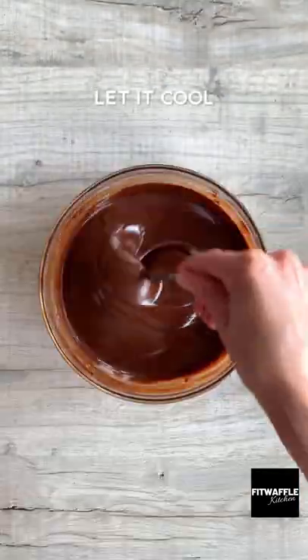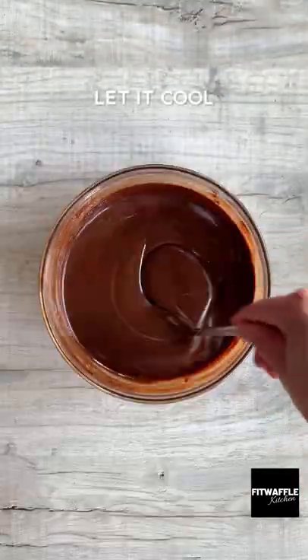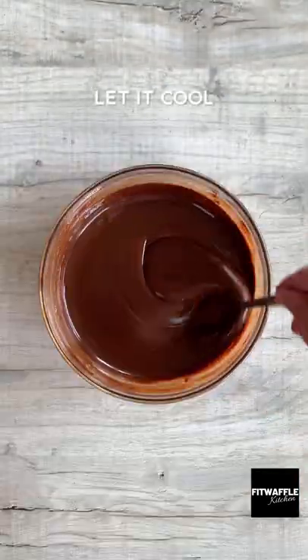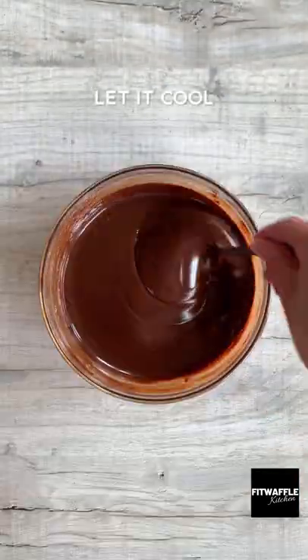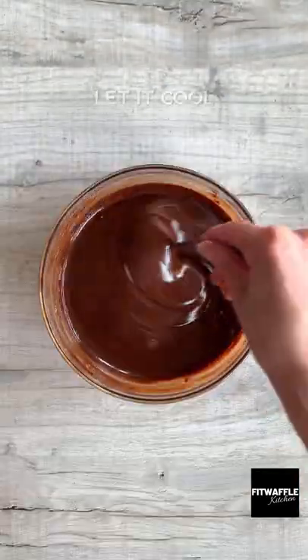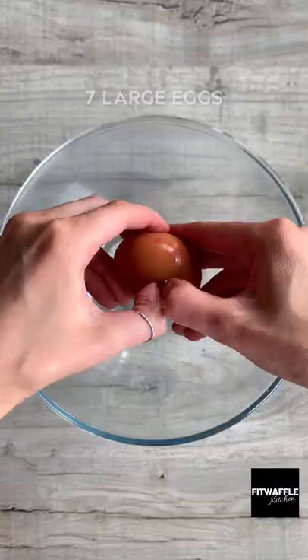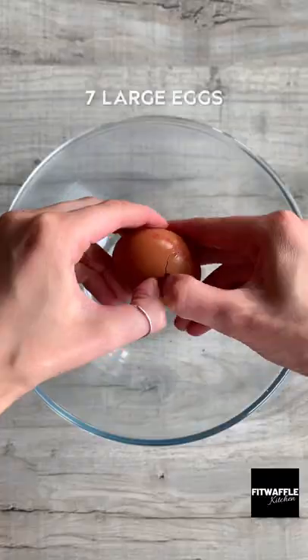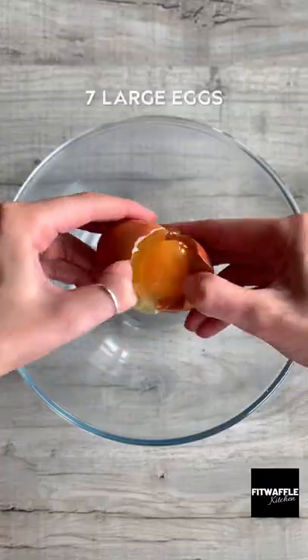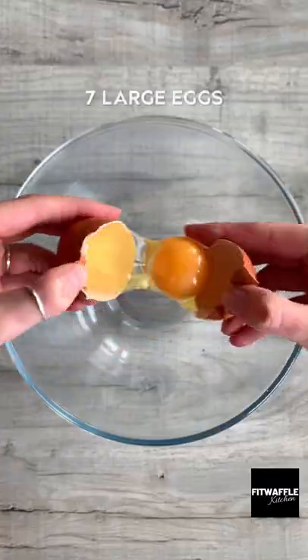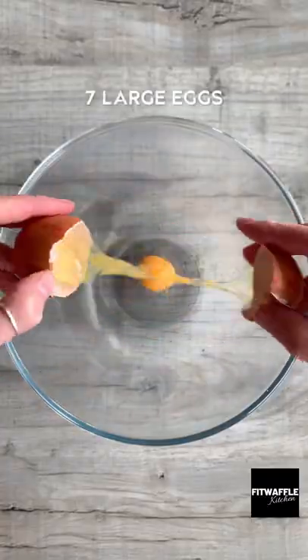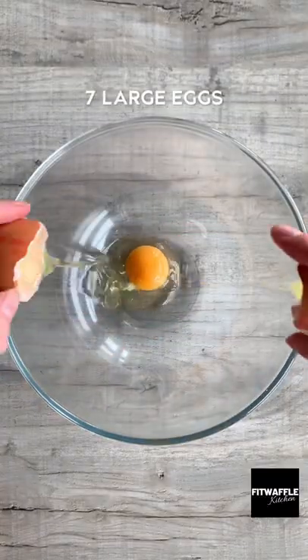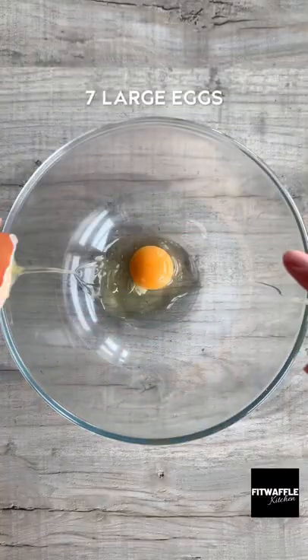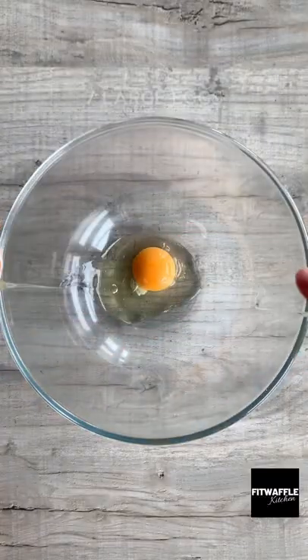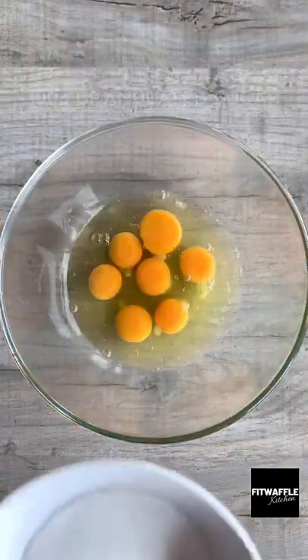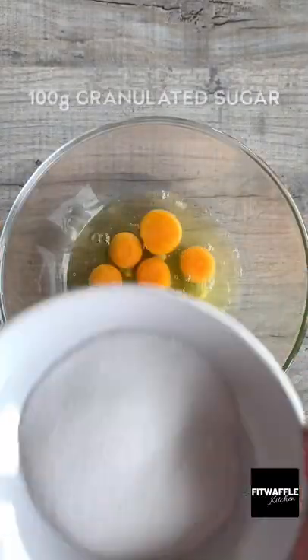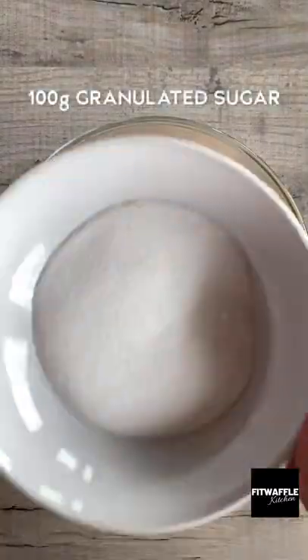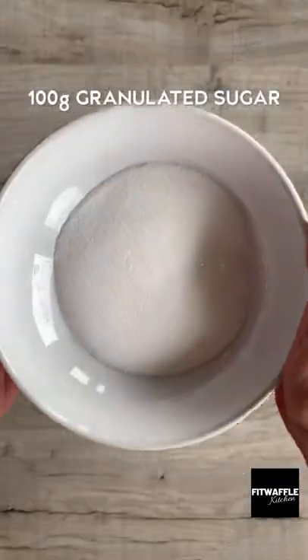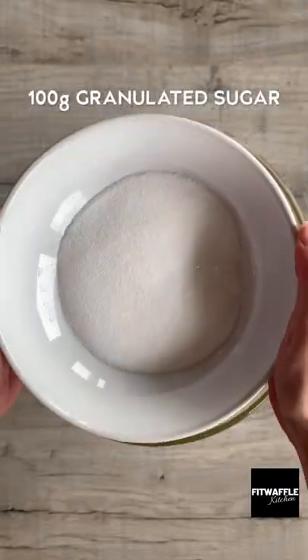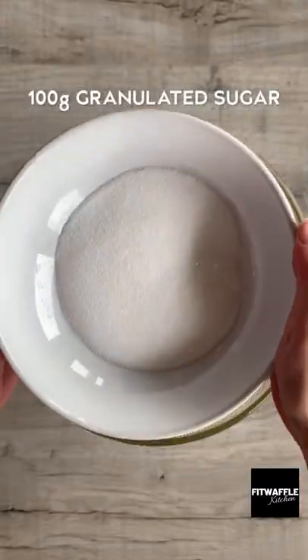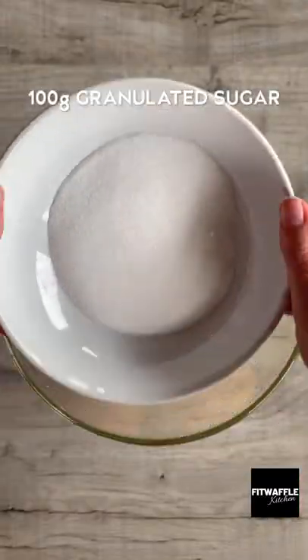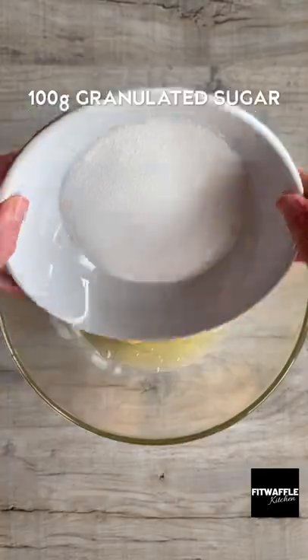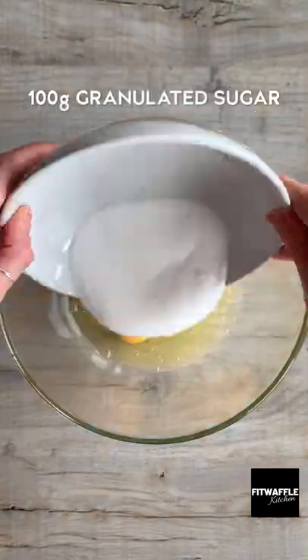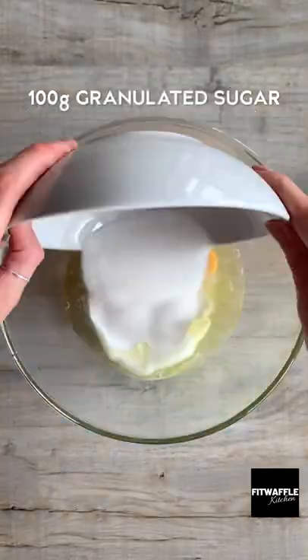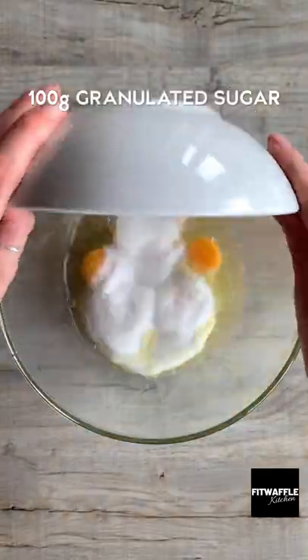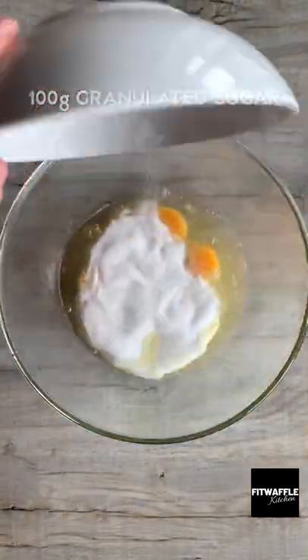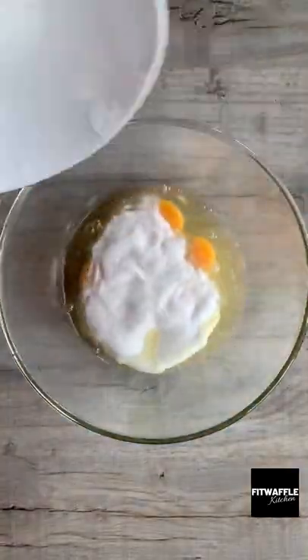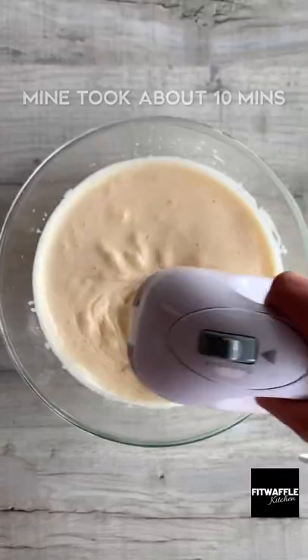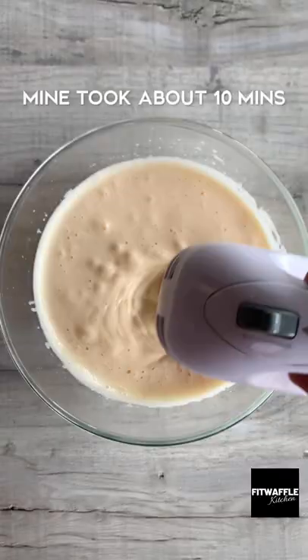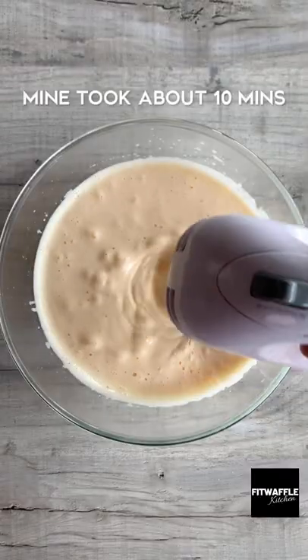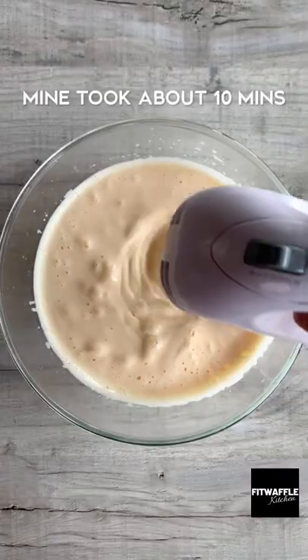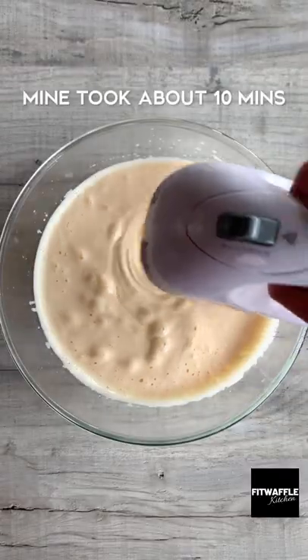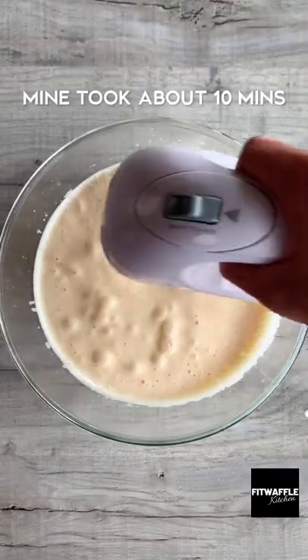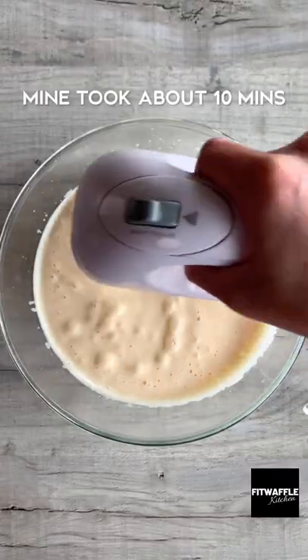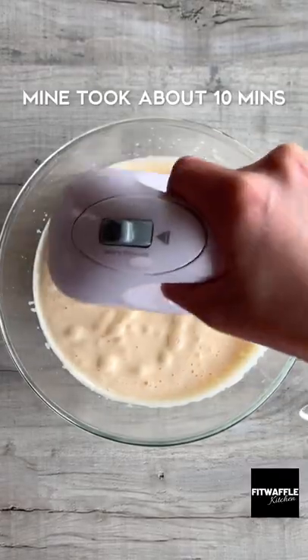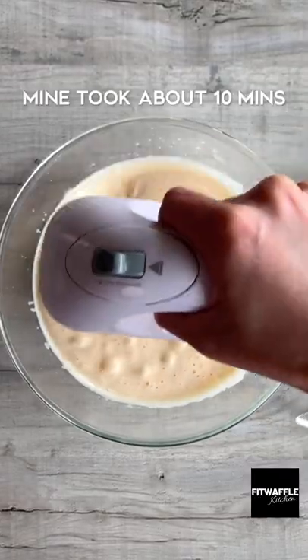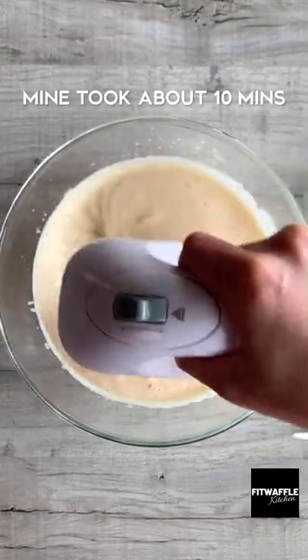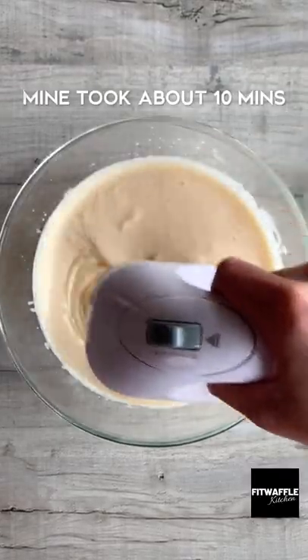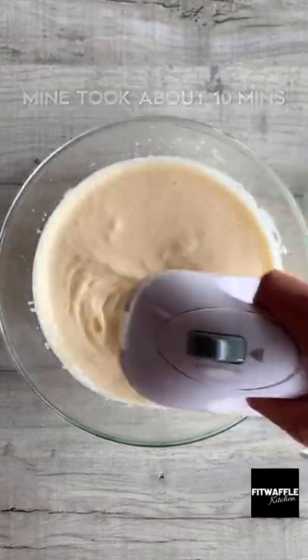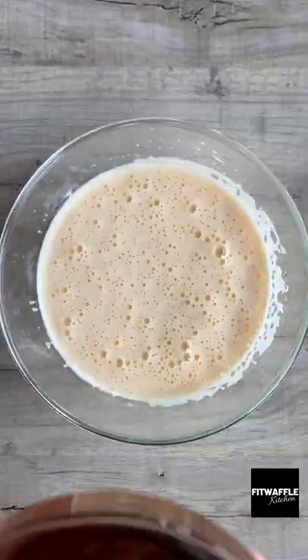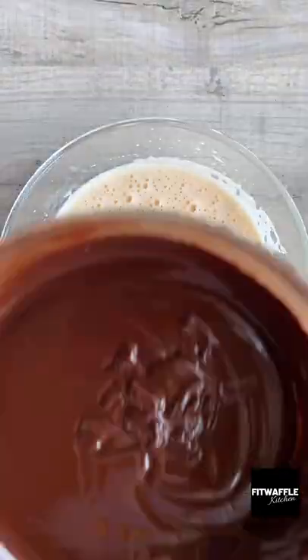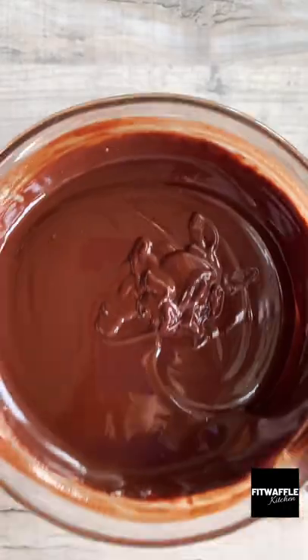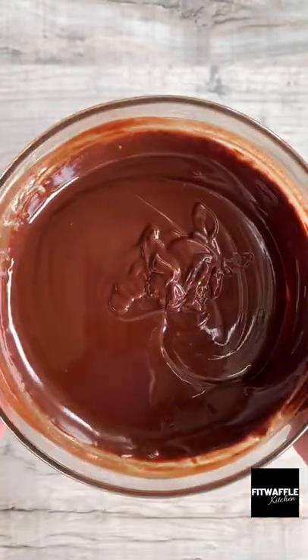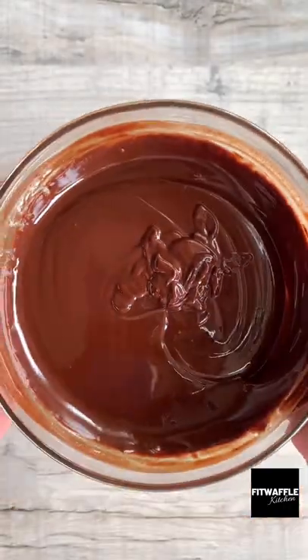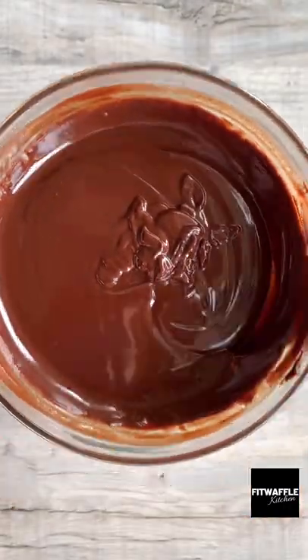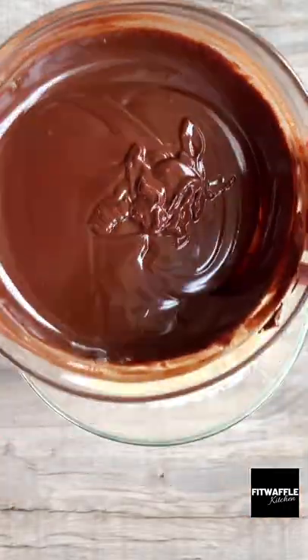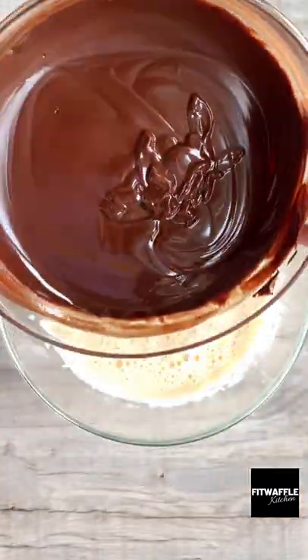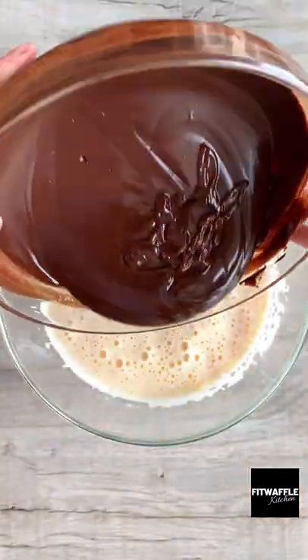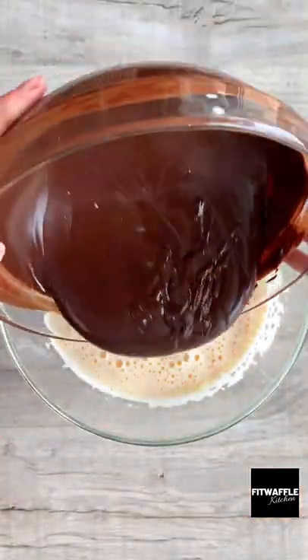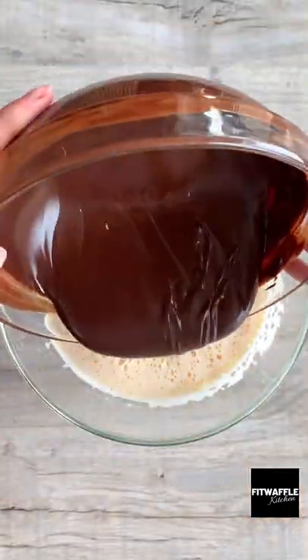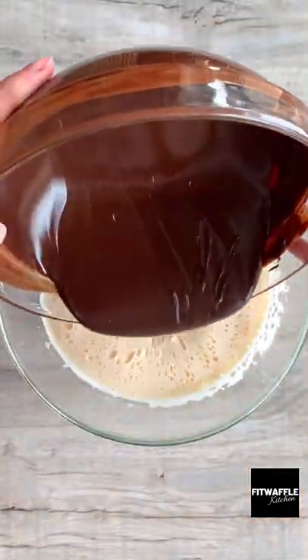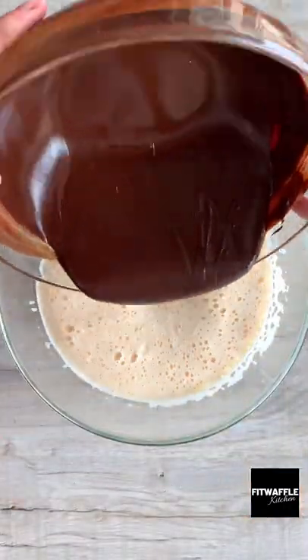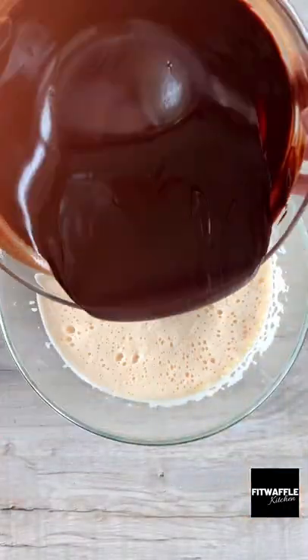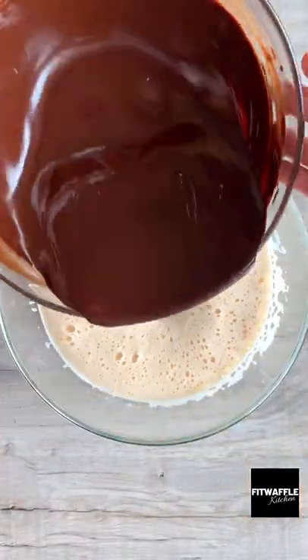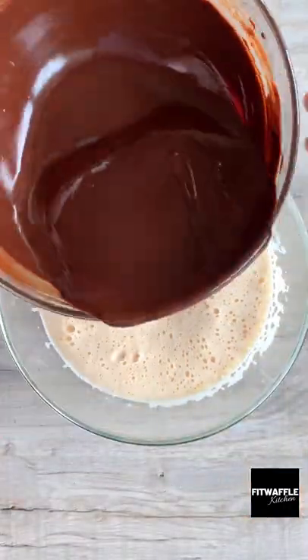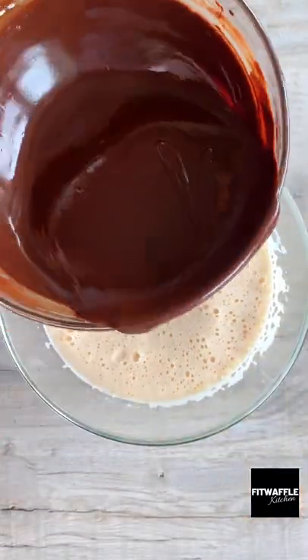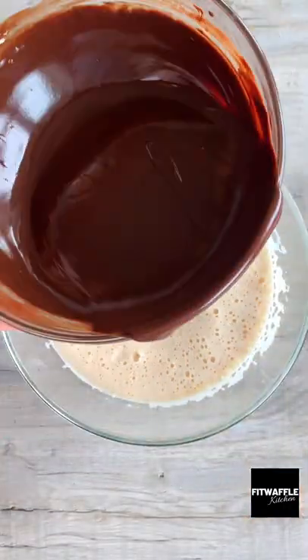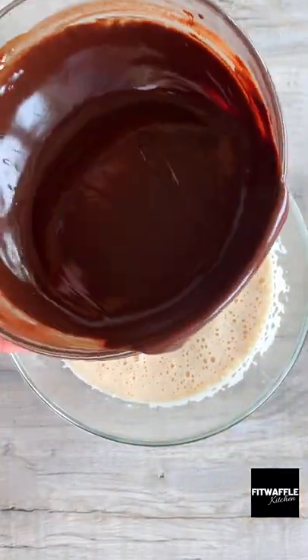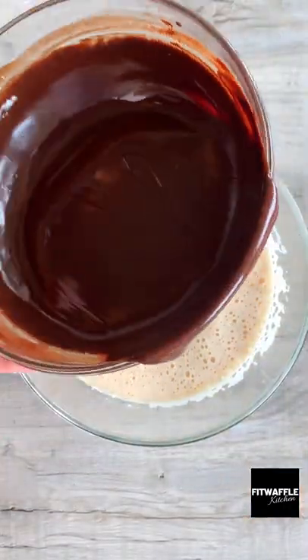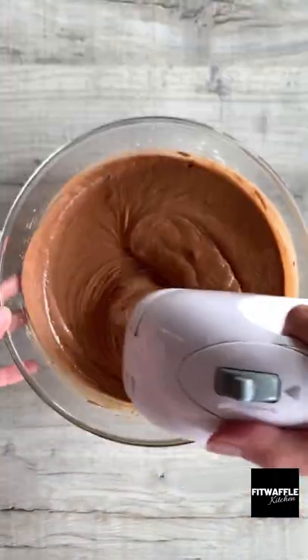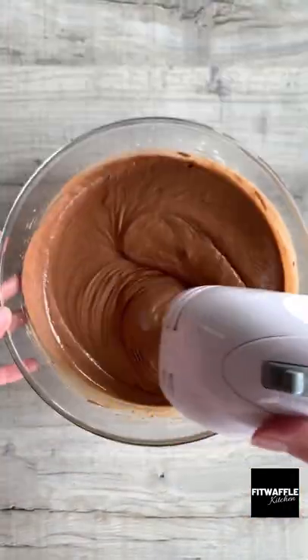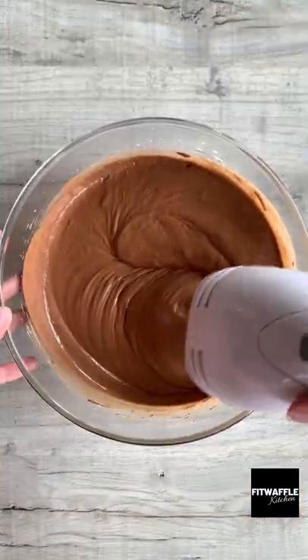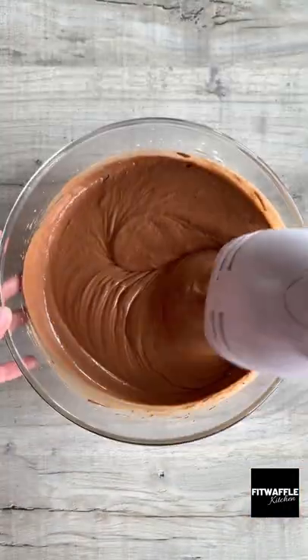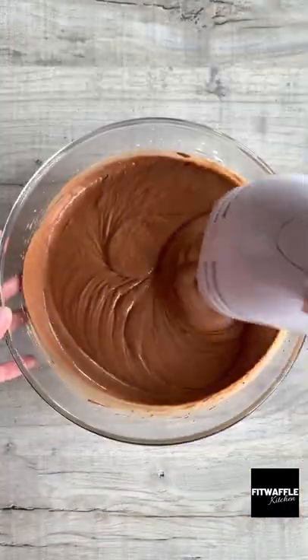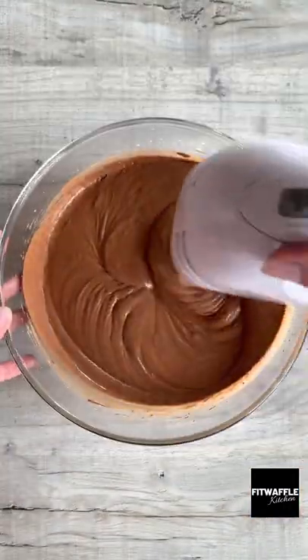Add your eggs and sugar to a bowl and whisk until it triples in size. Yes, it's a lot of eggs. Add your chocolate mix a half at a time, whisking in between.